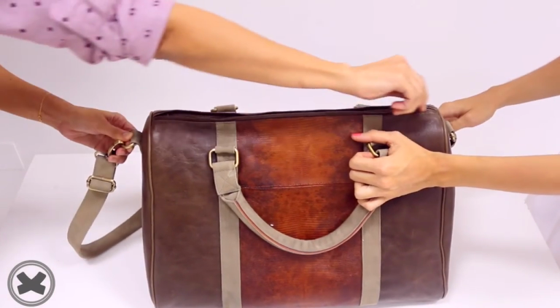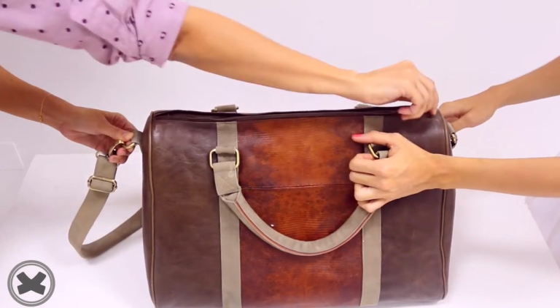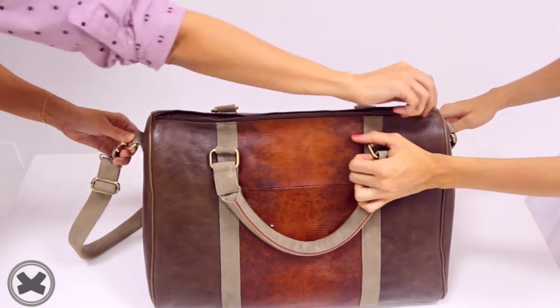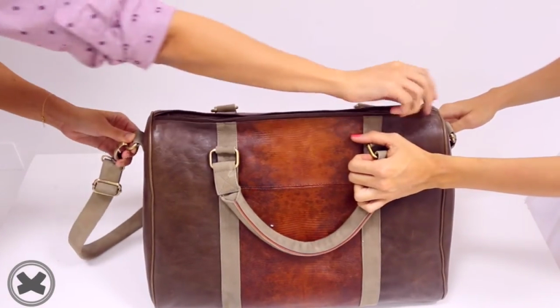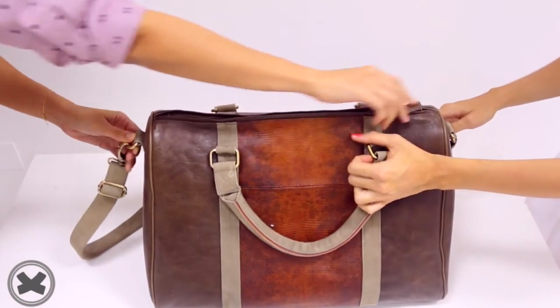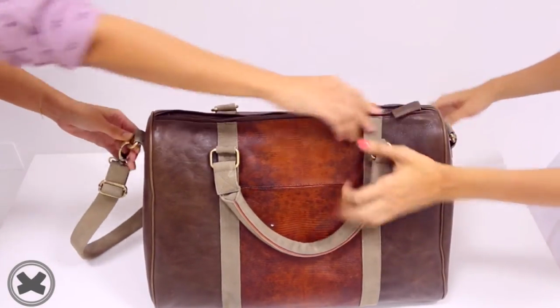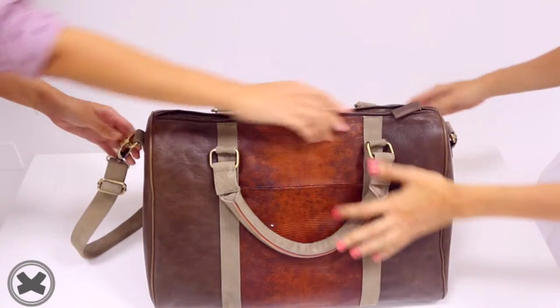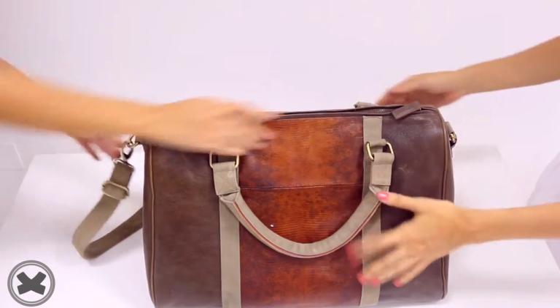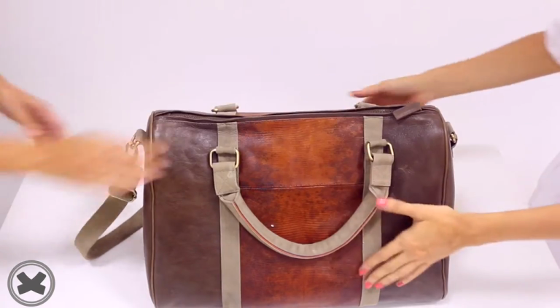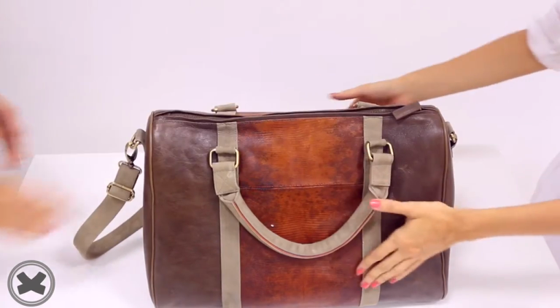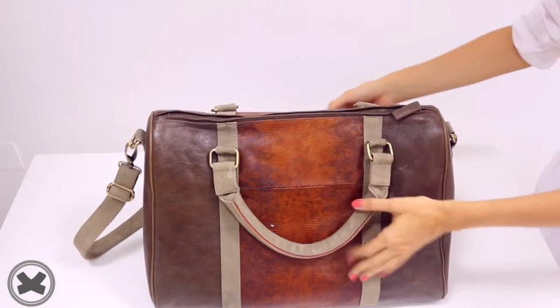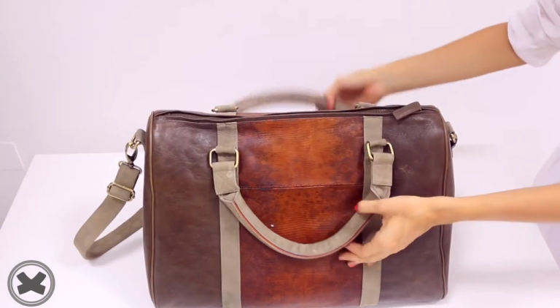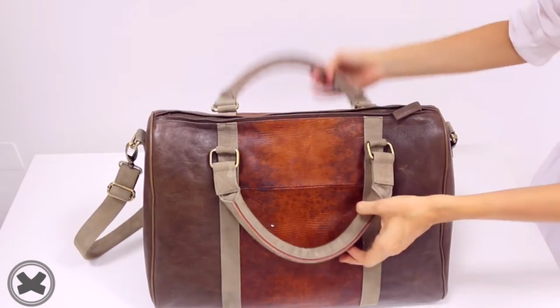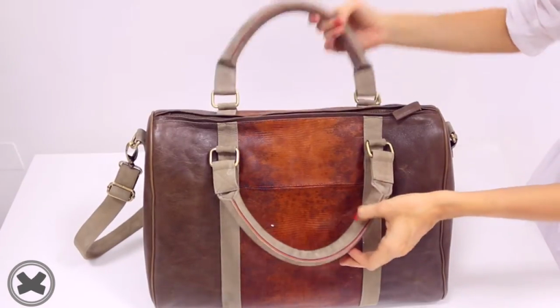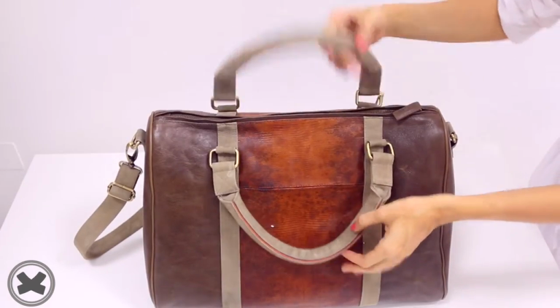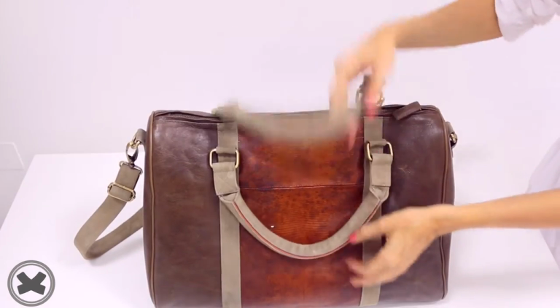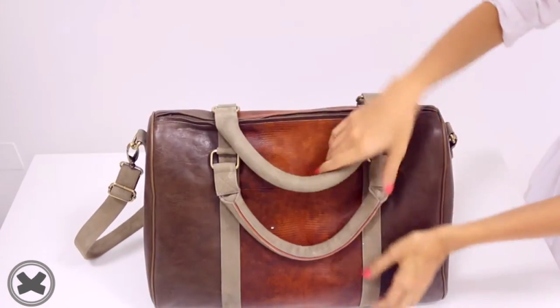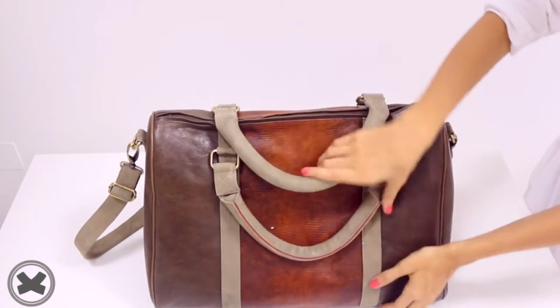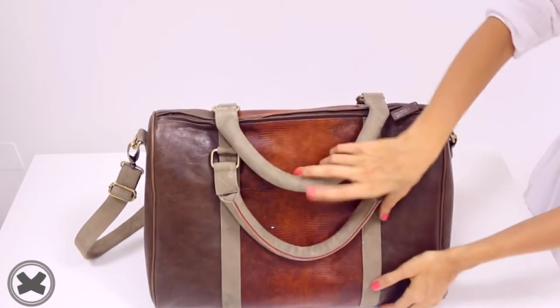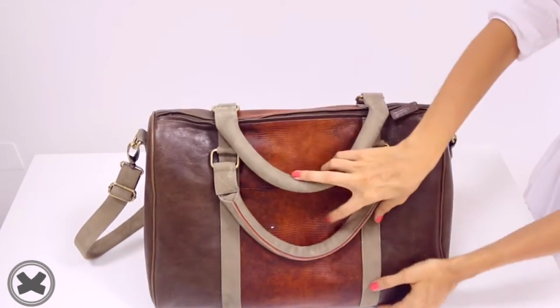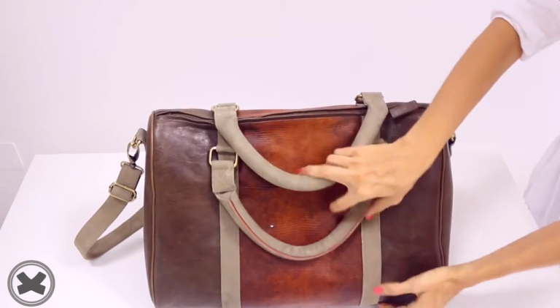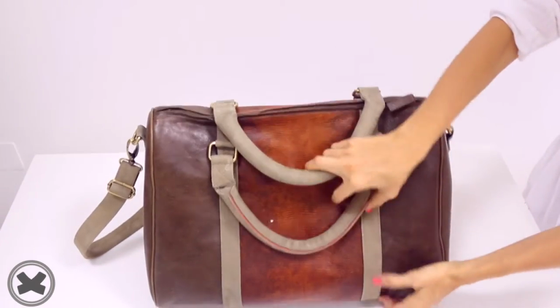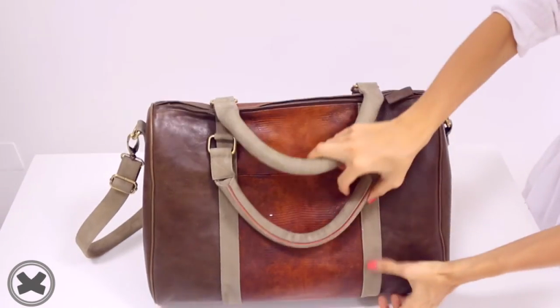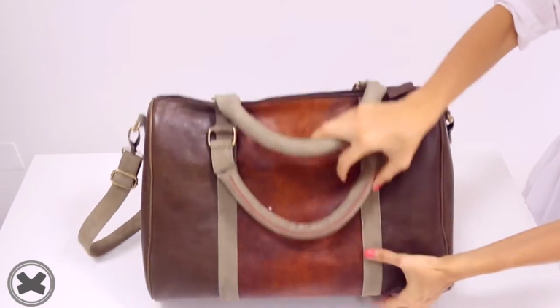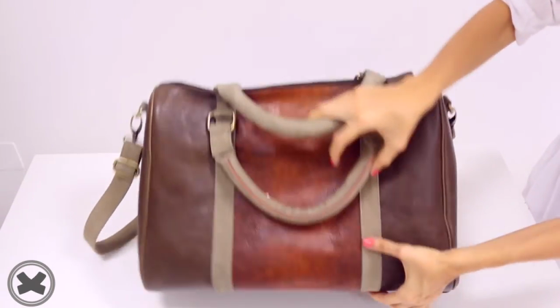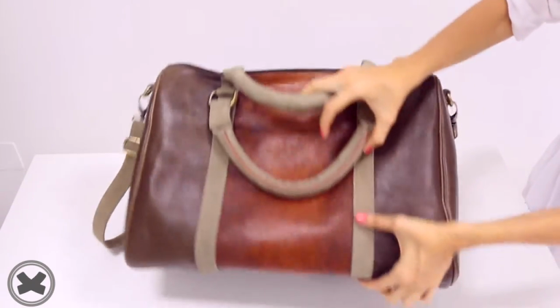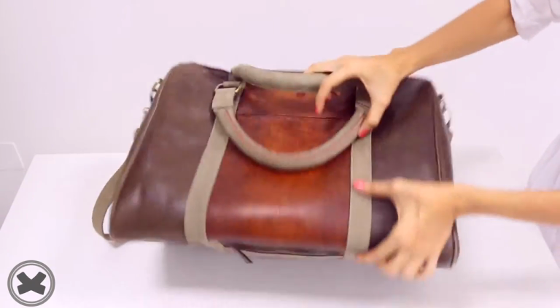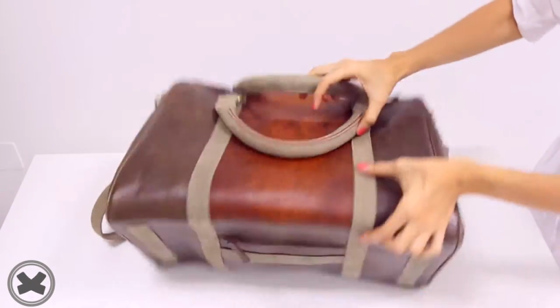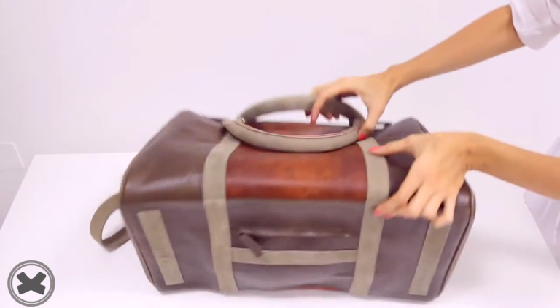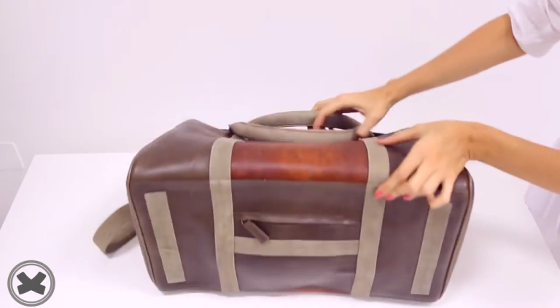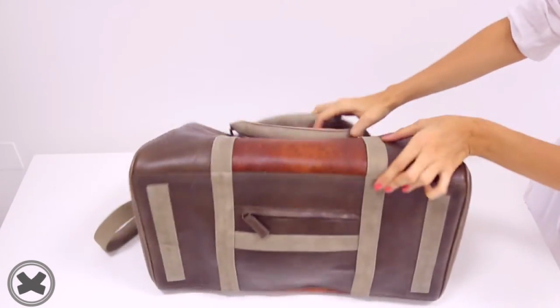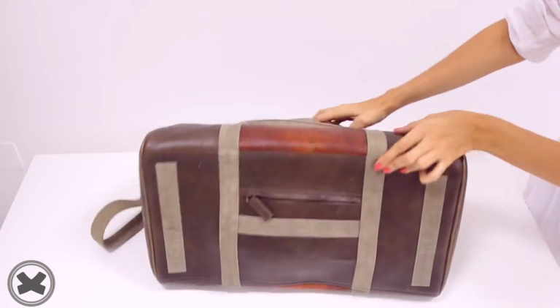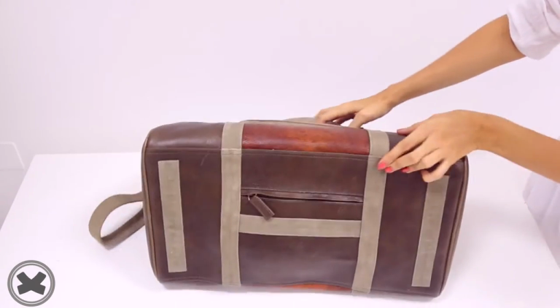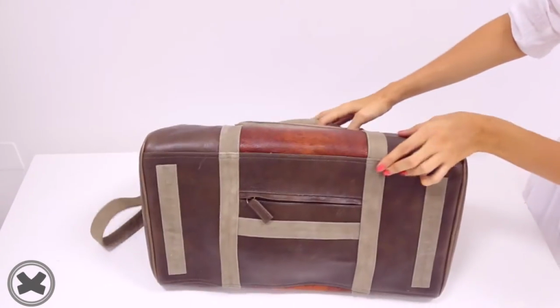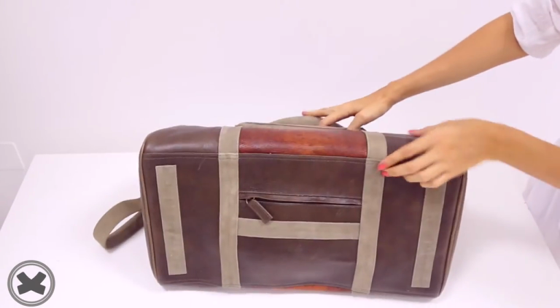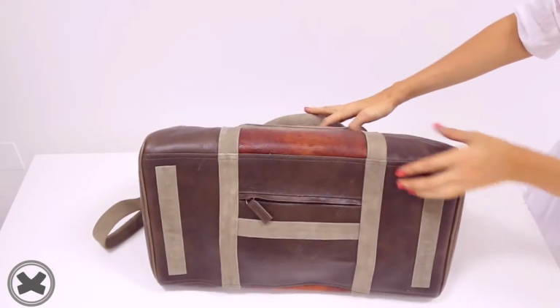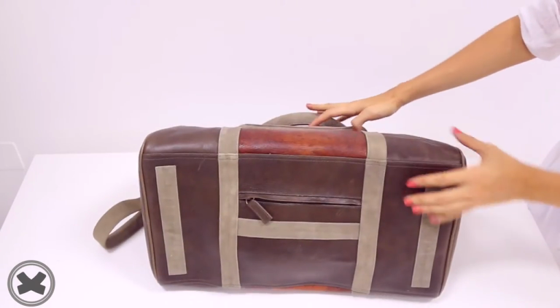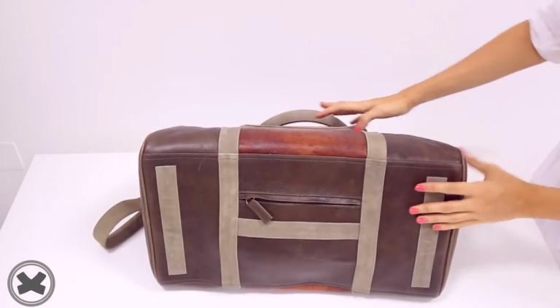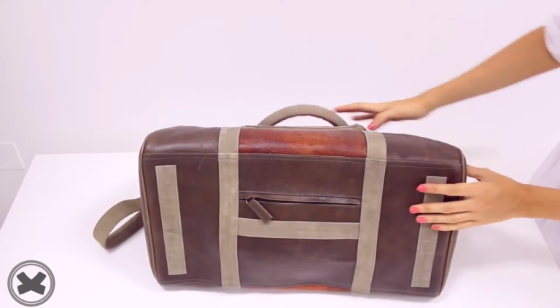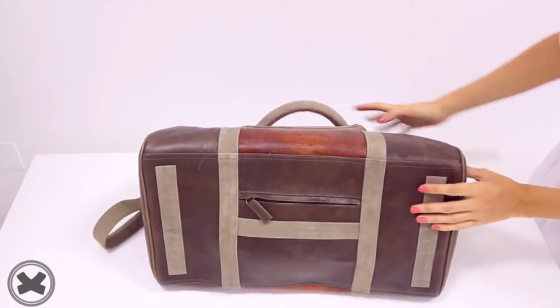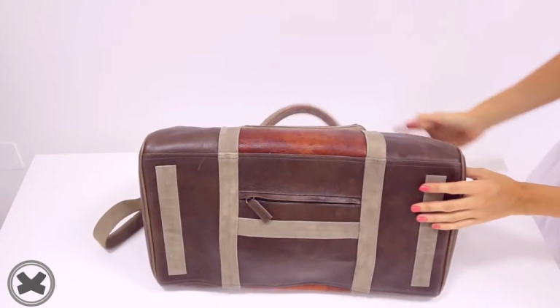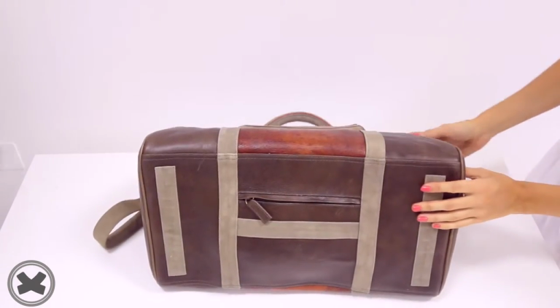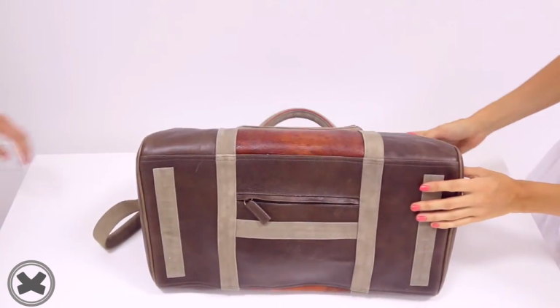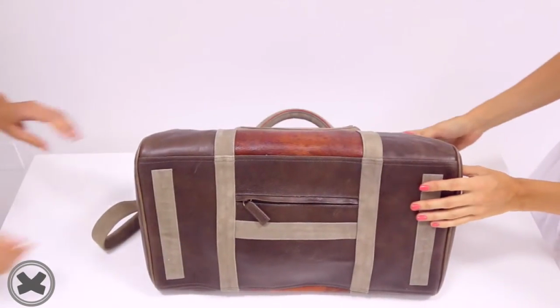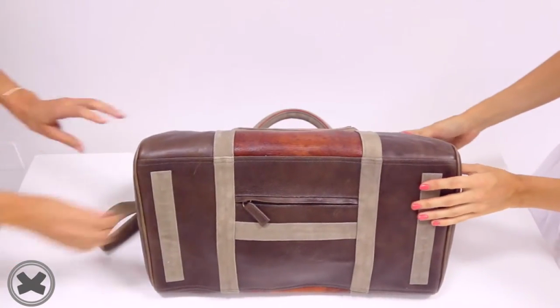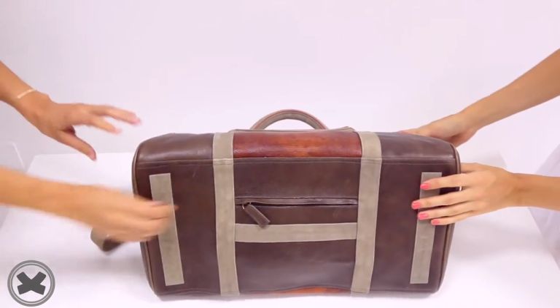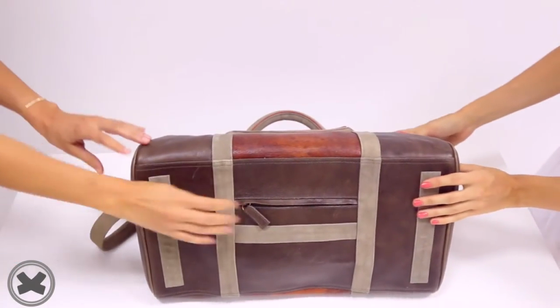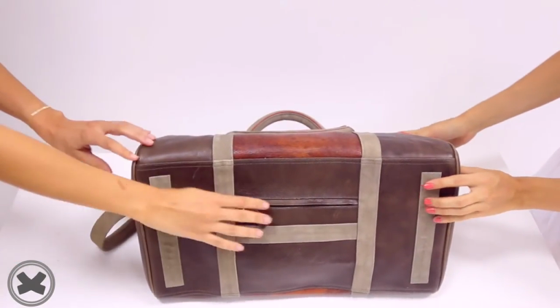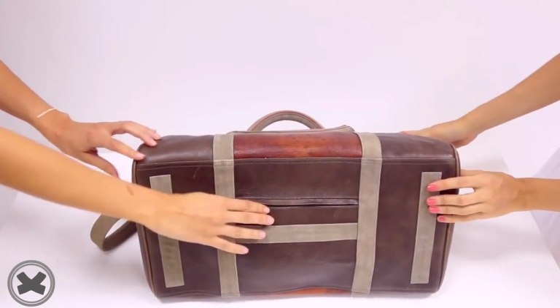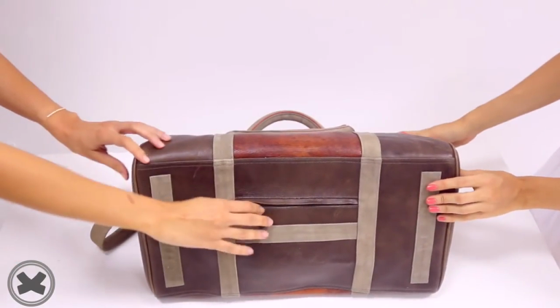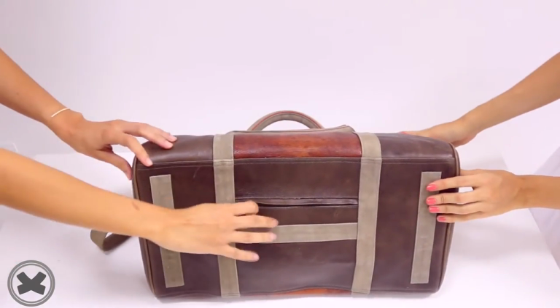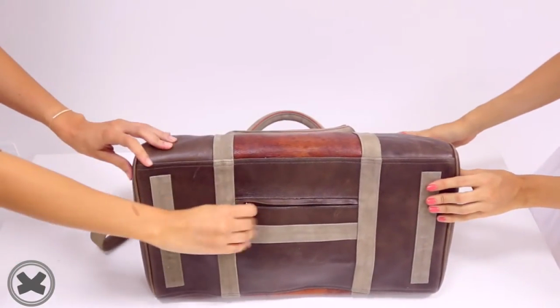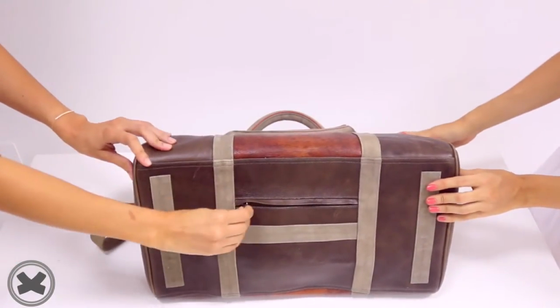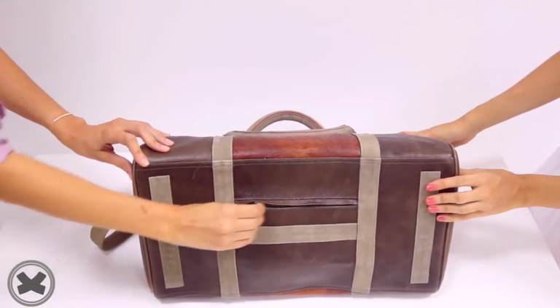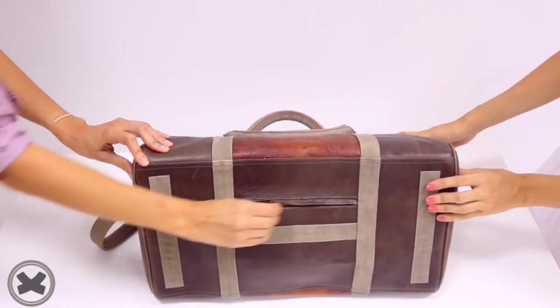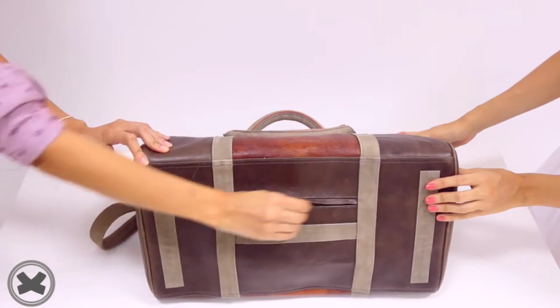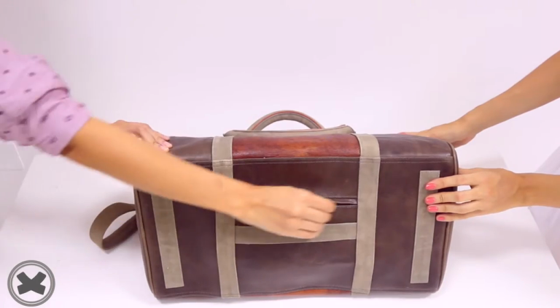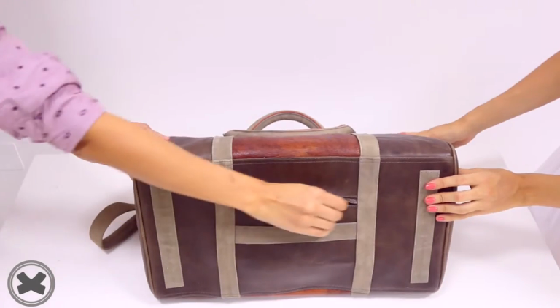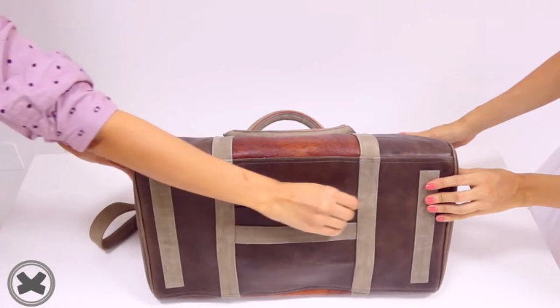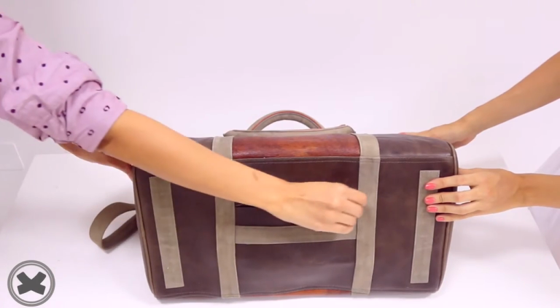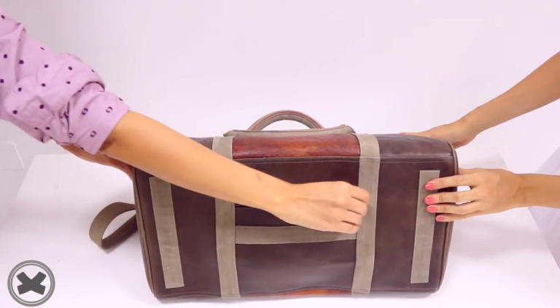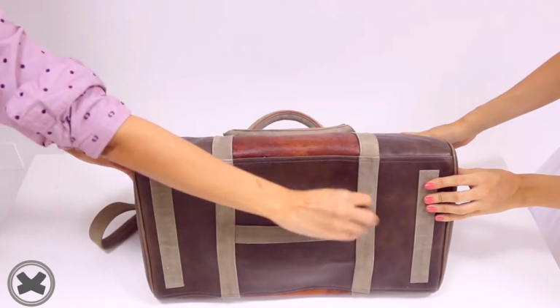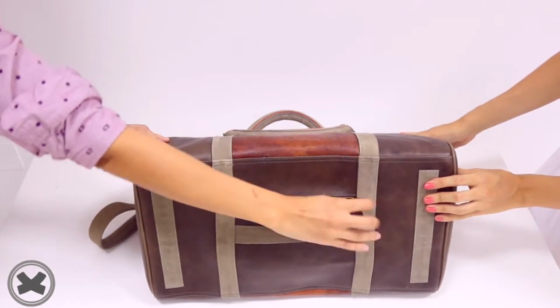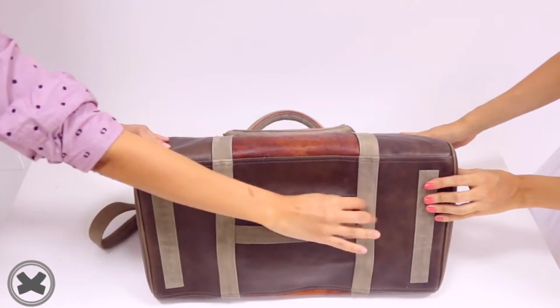We sit the bag back and turn it around to find the secret pocket which has a waterproof cover, perfect for rainy cities.